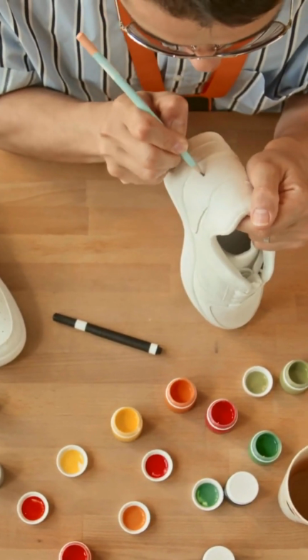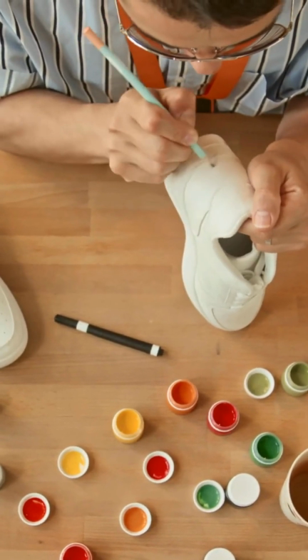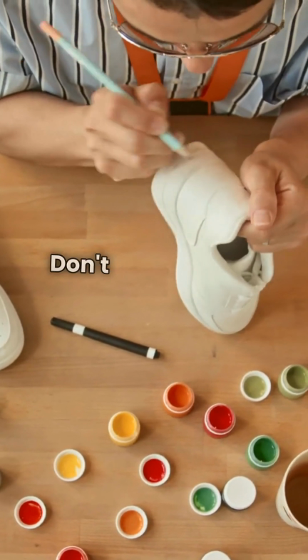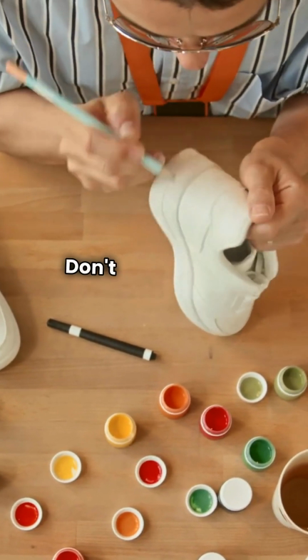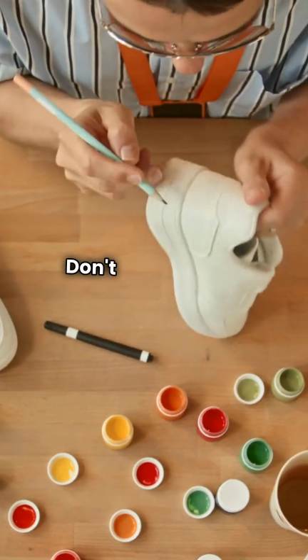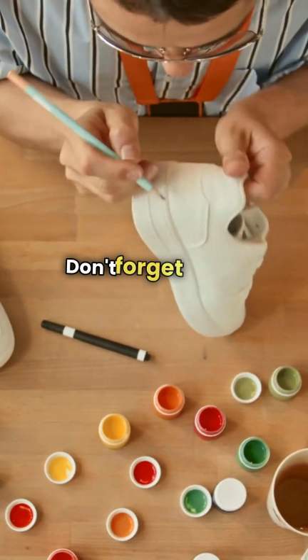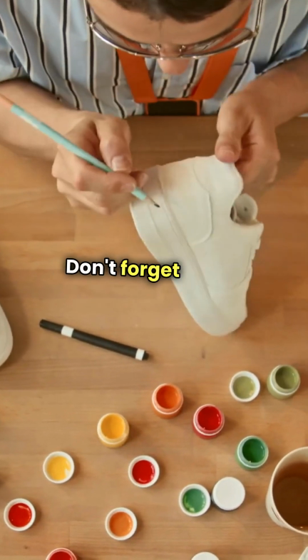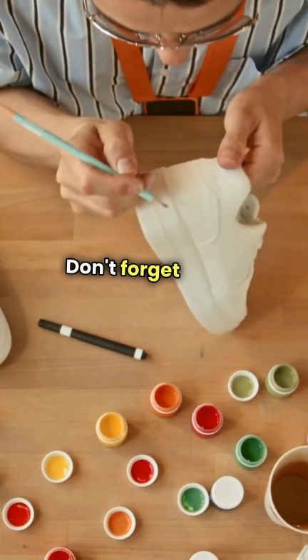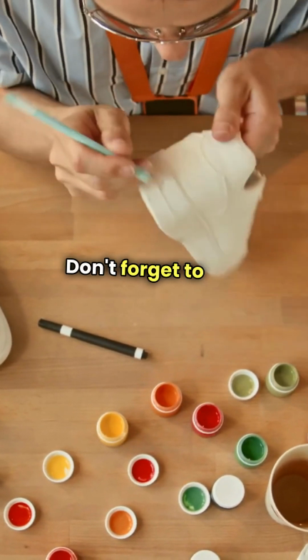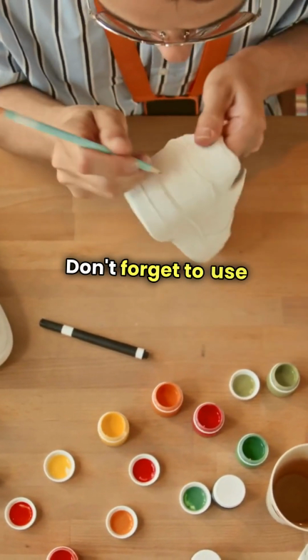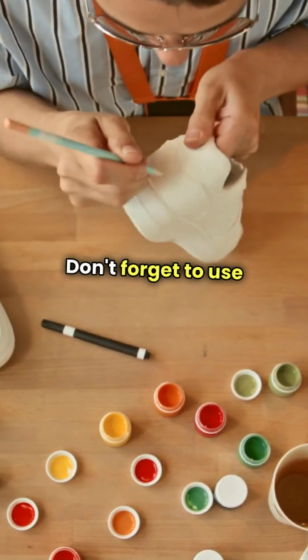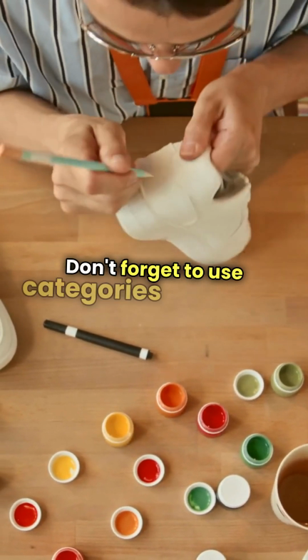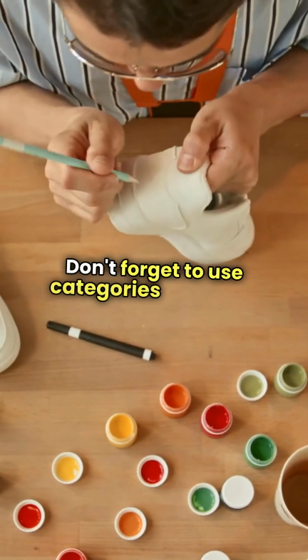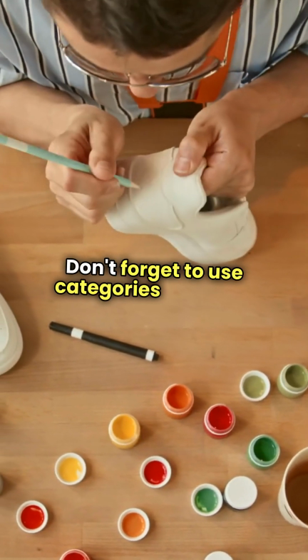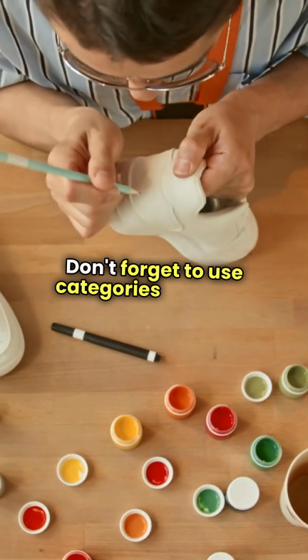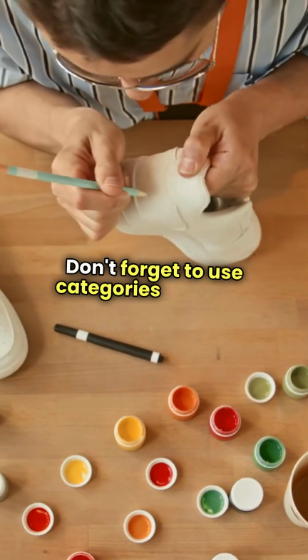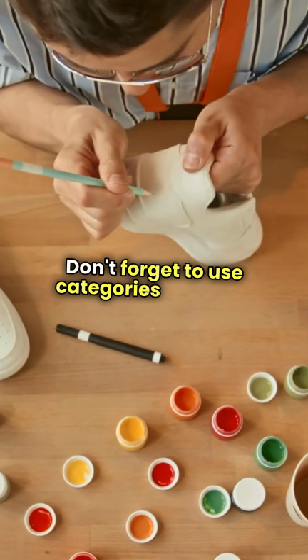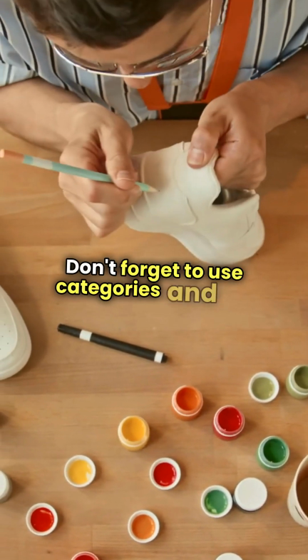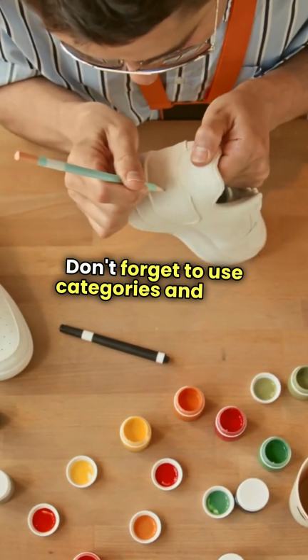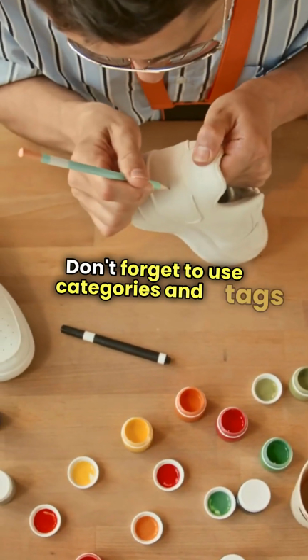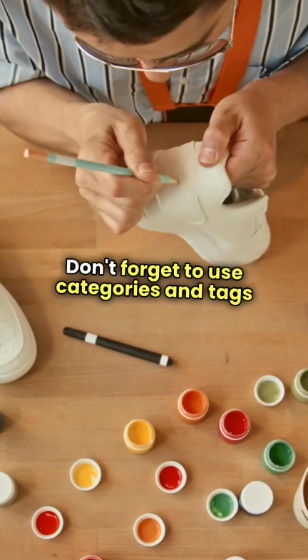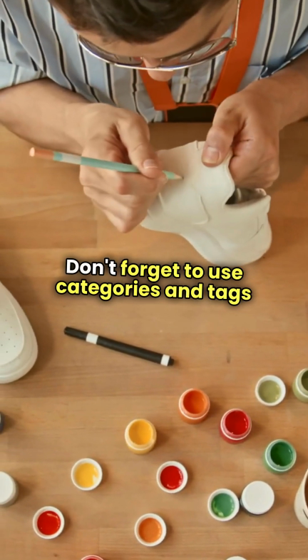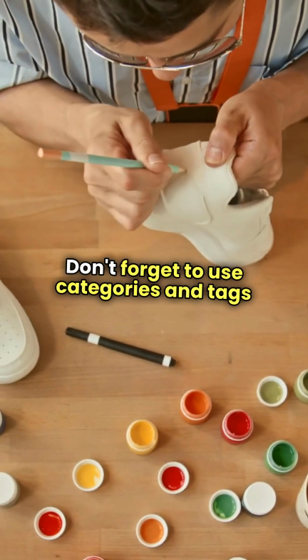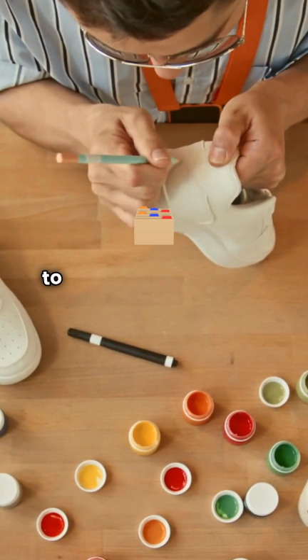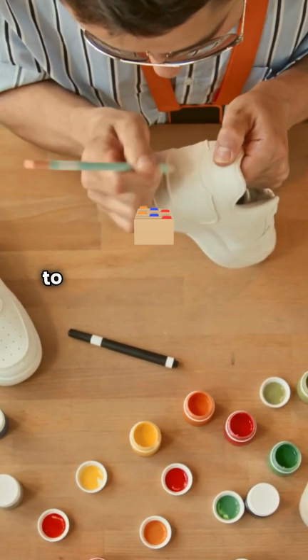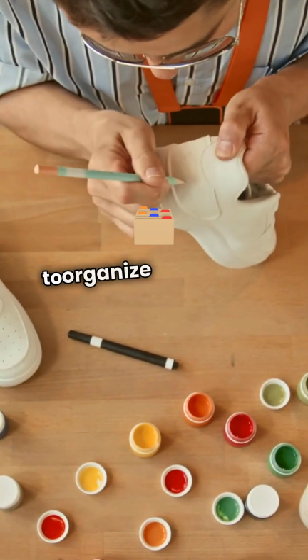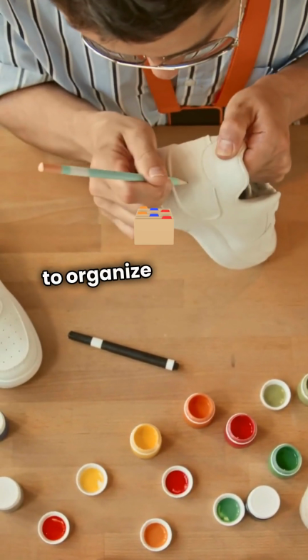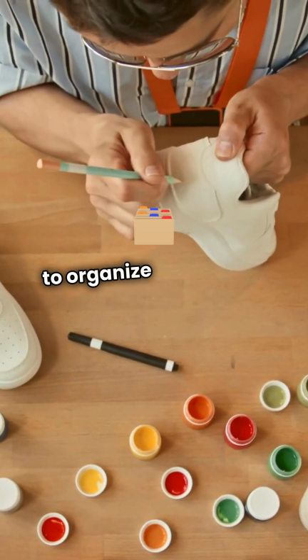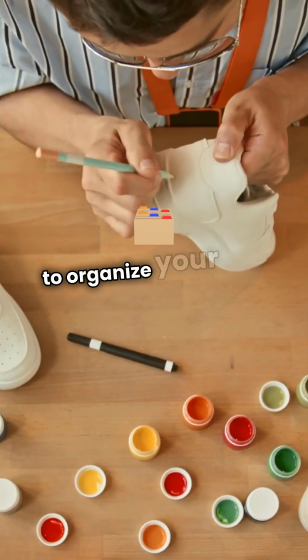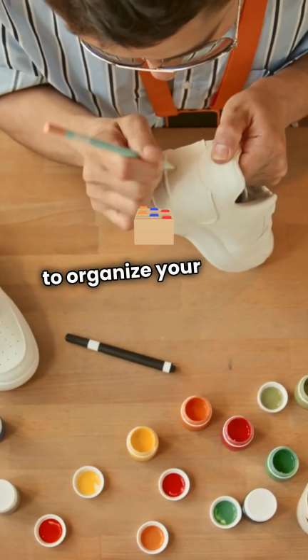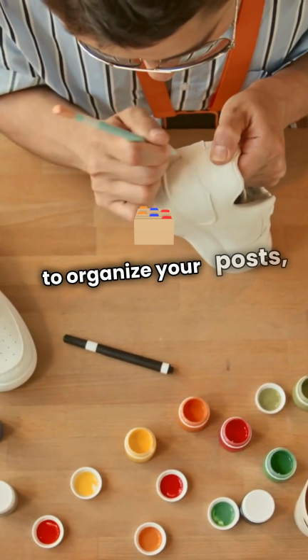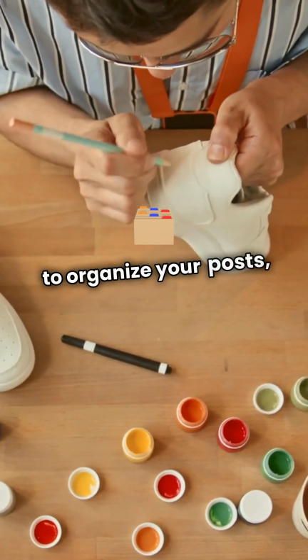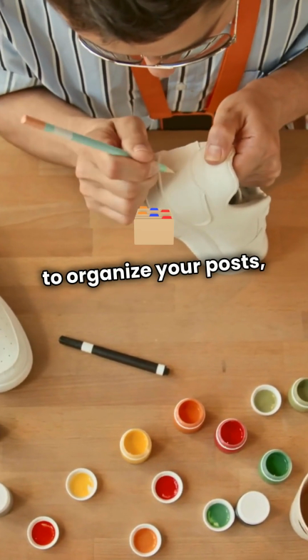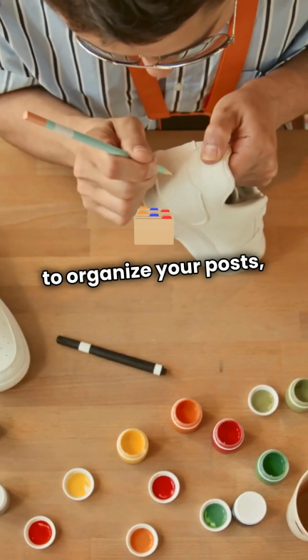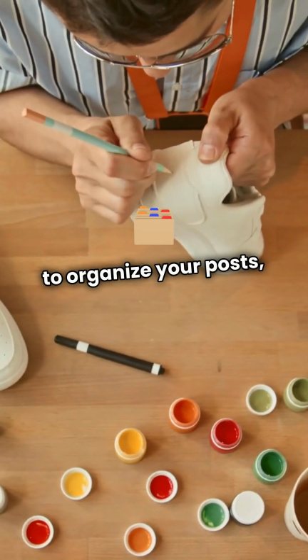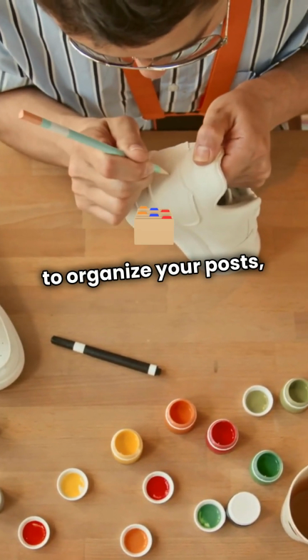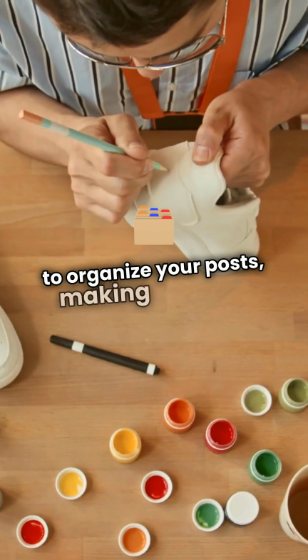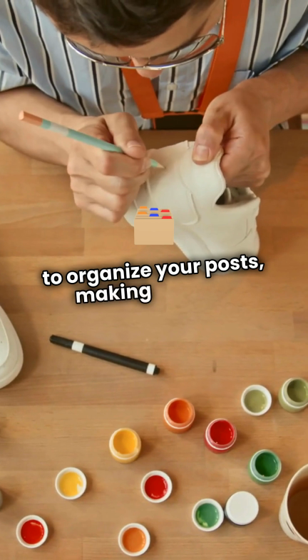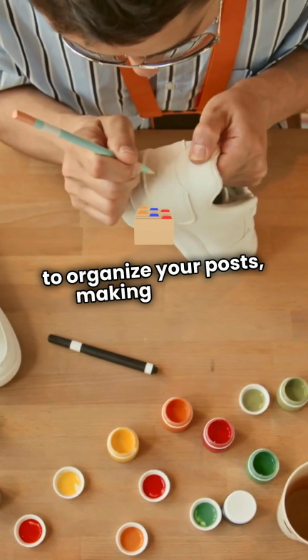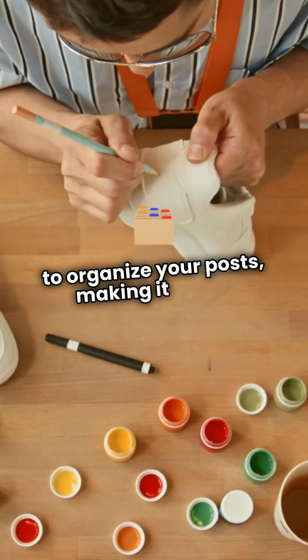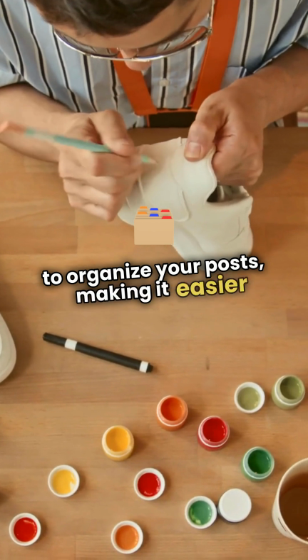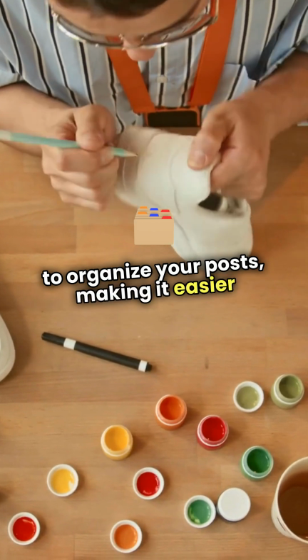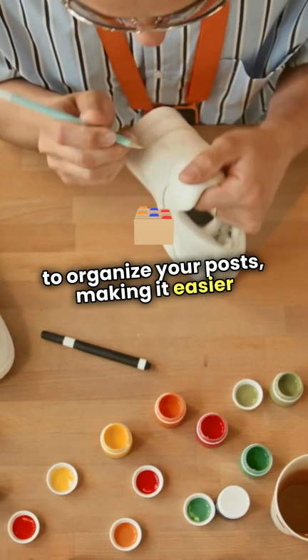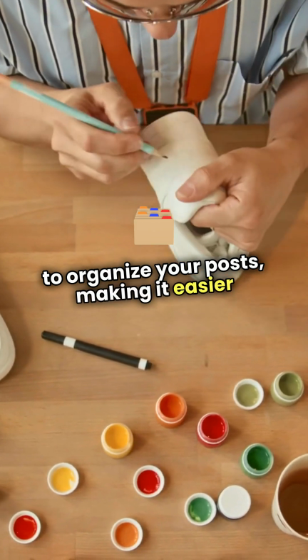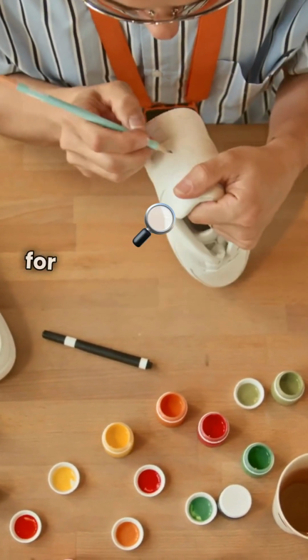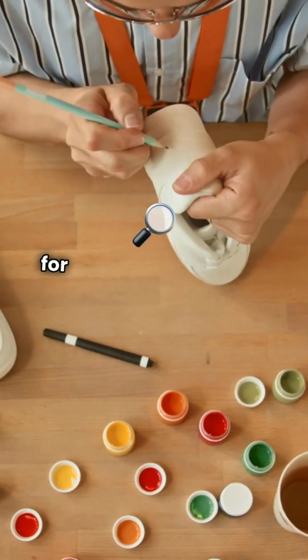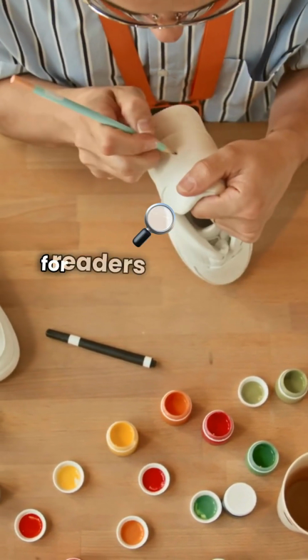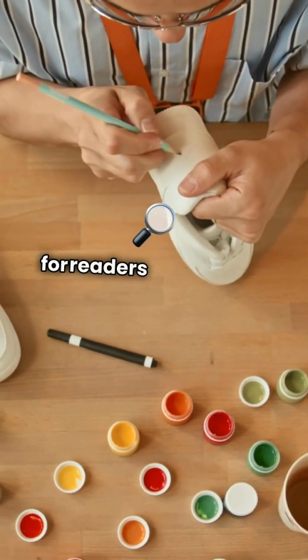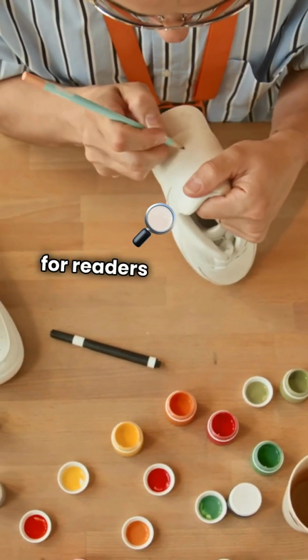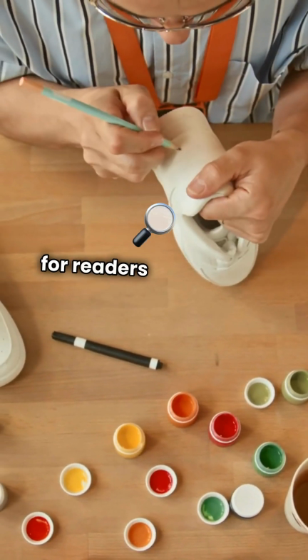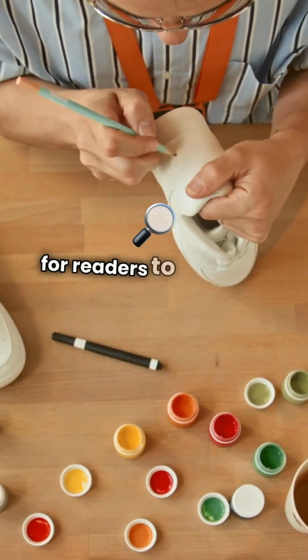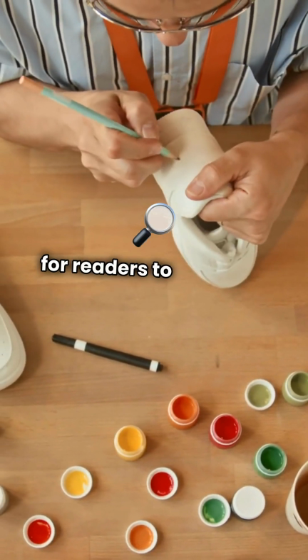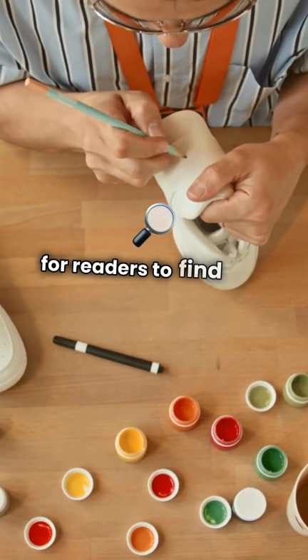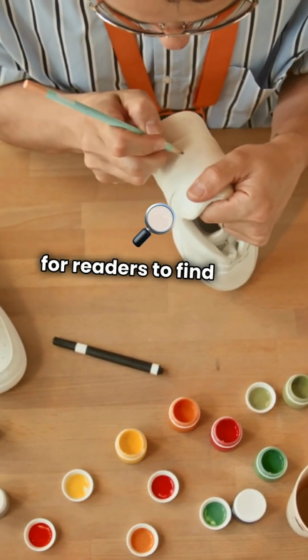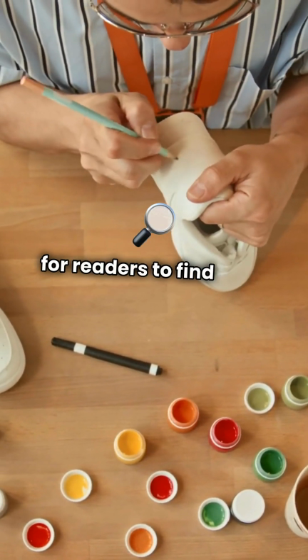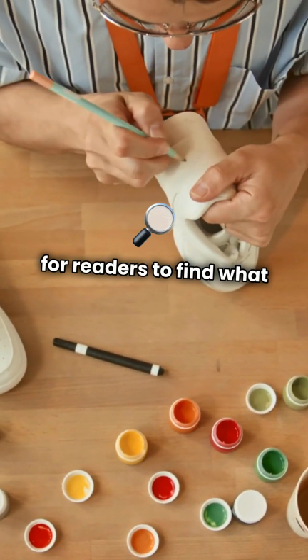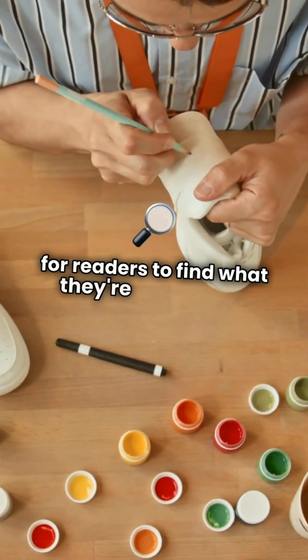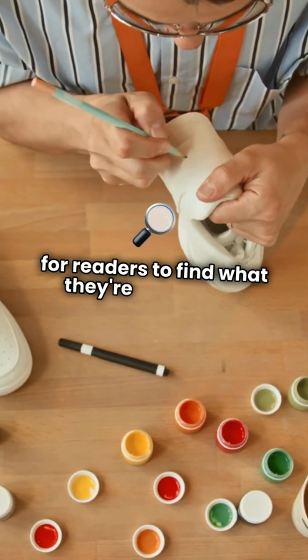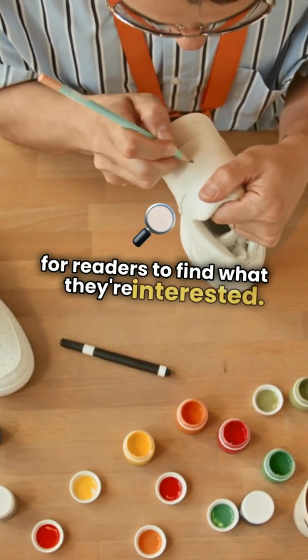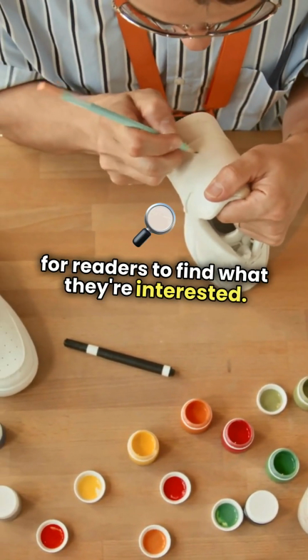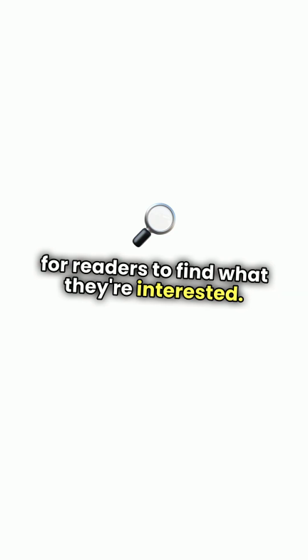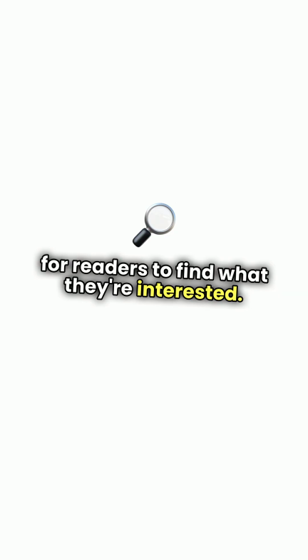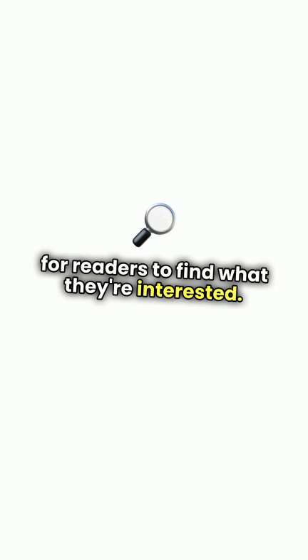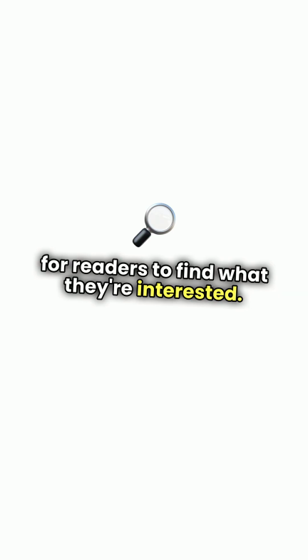Don't forget to use categories and tags to organize your posts, making it easier for readers to find what they're interested in.